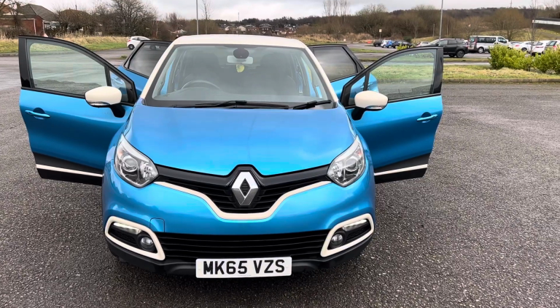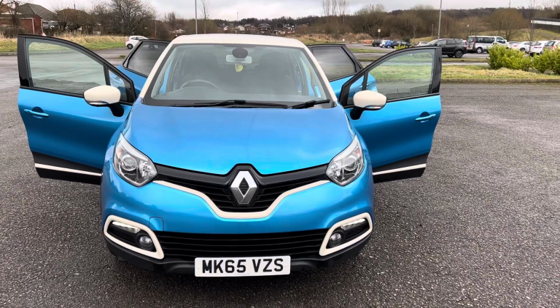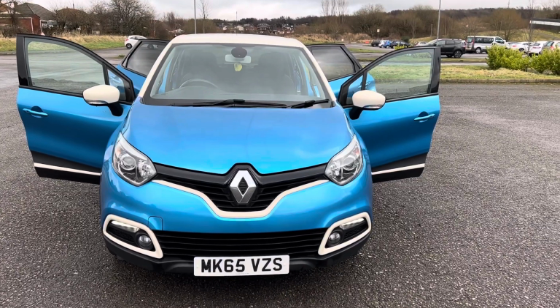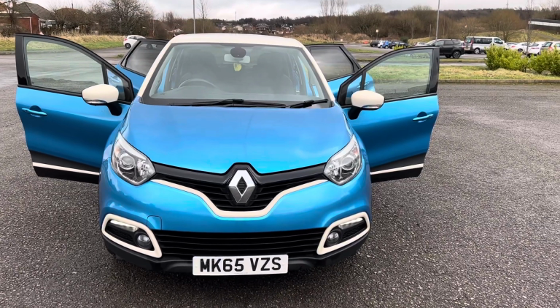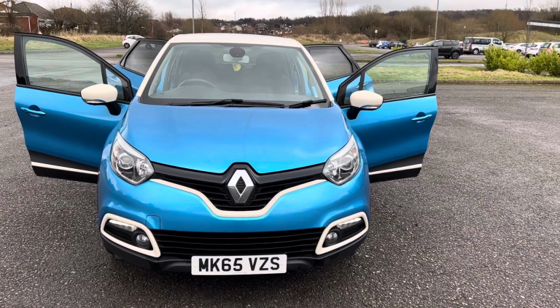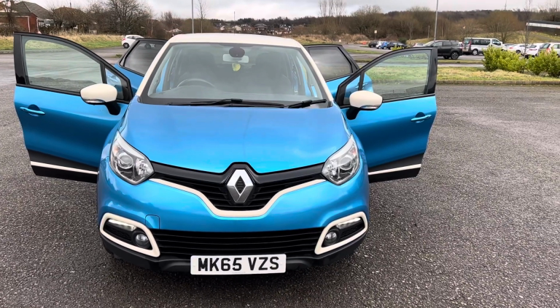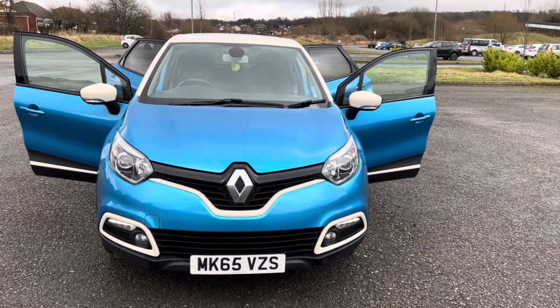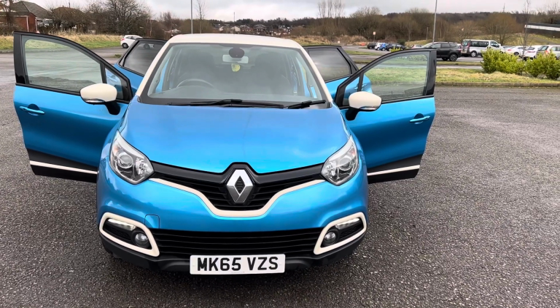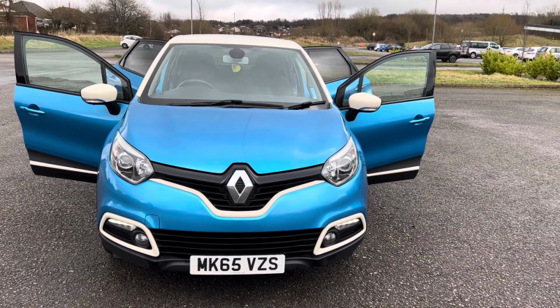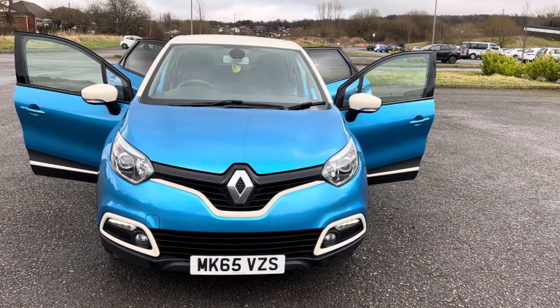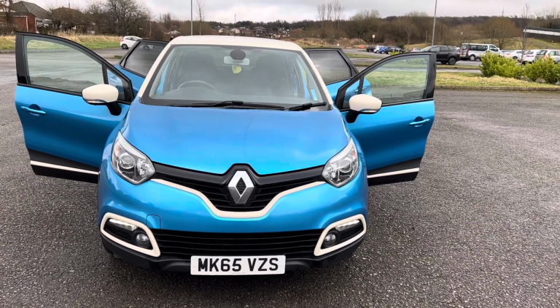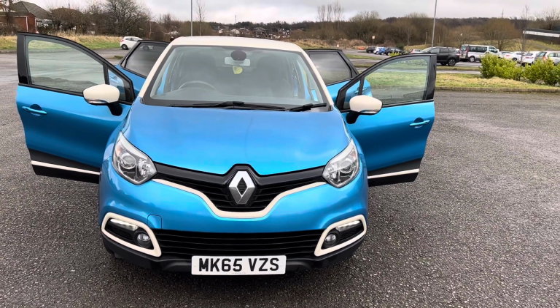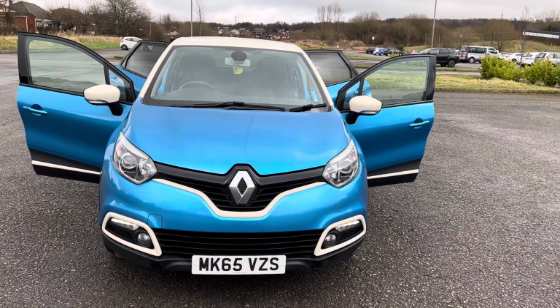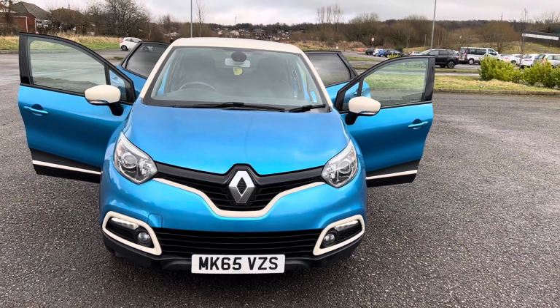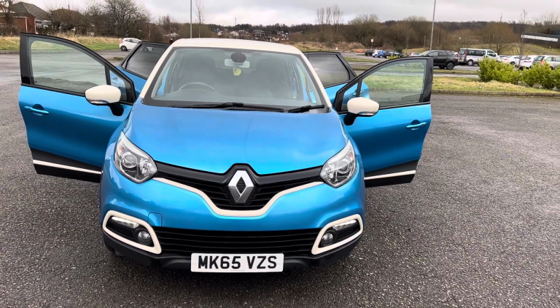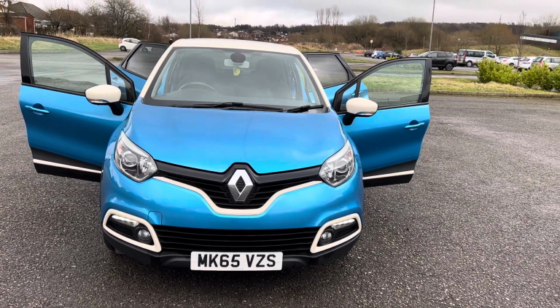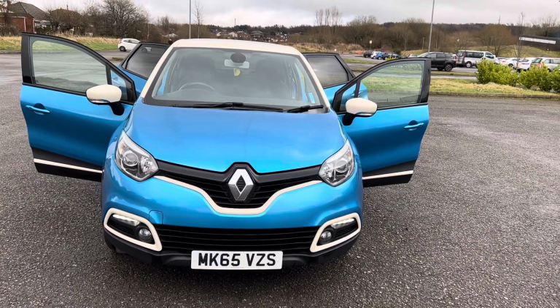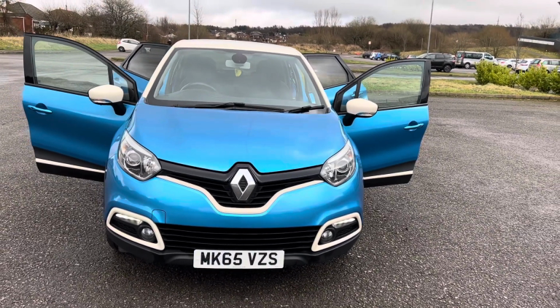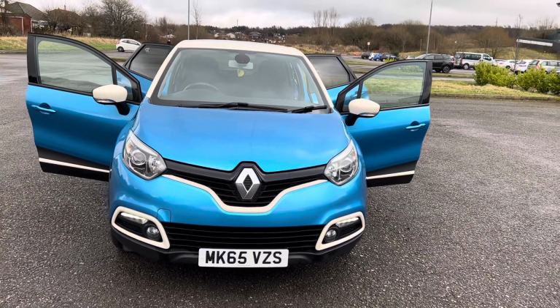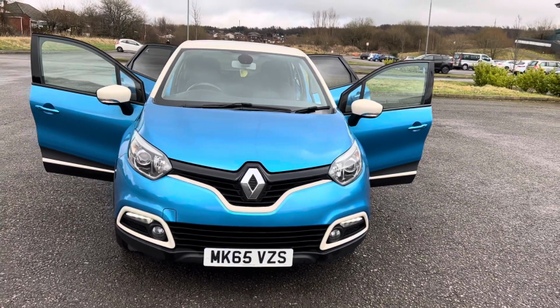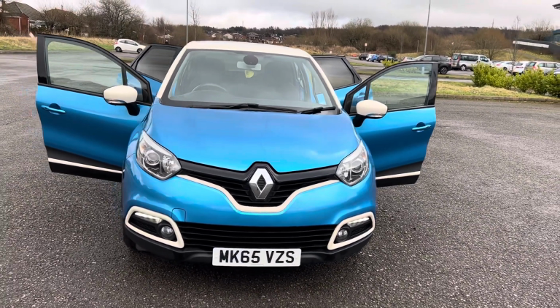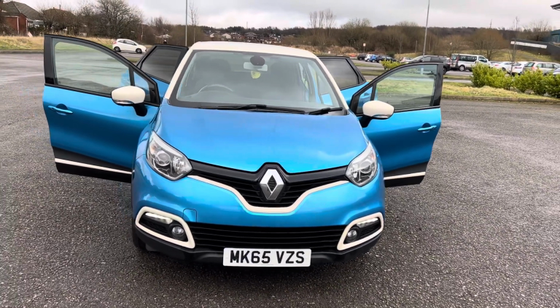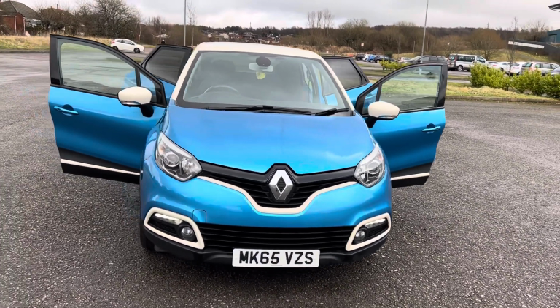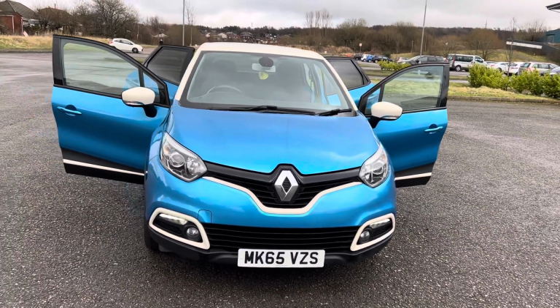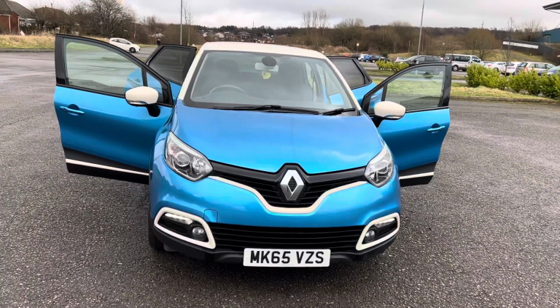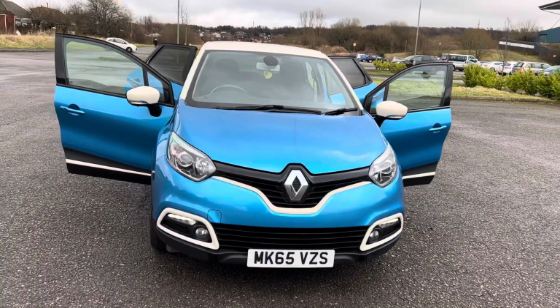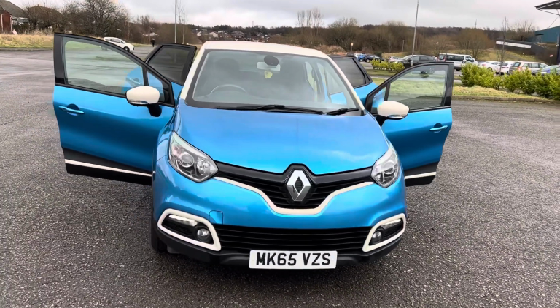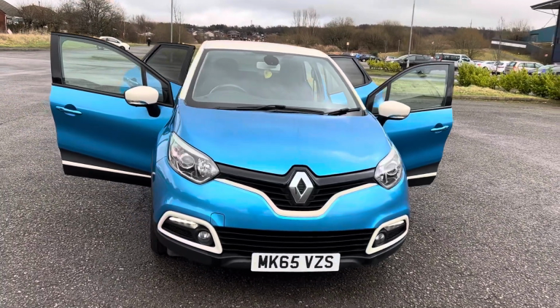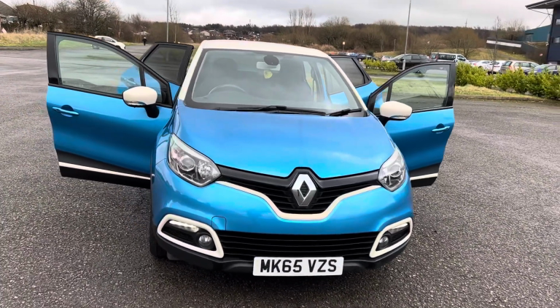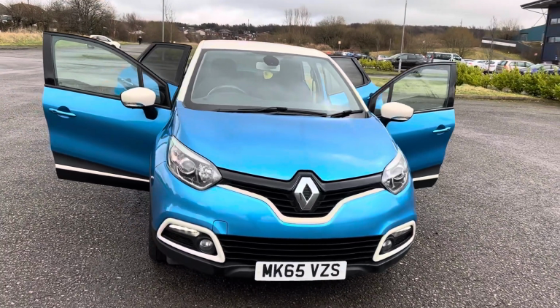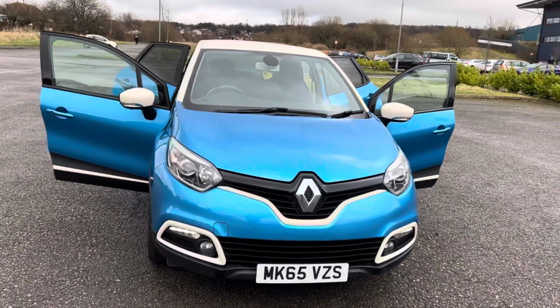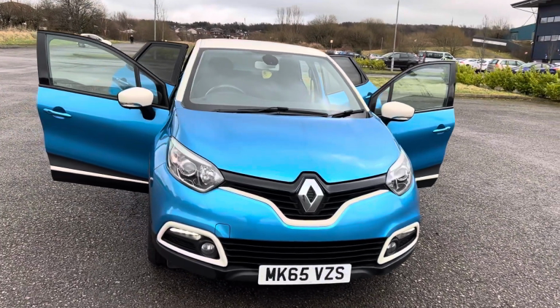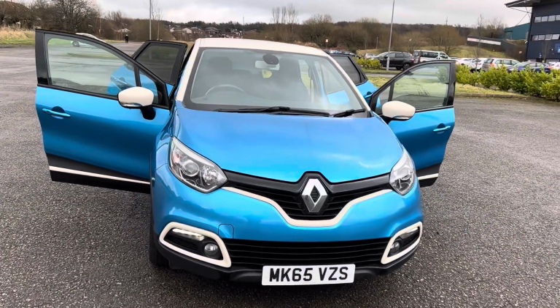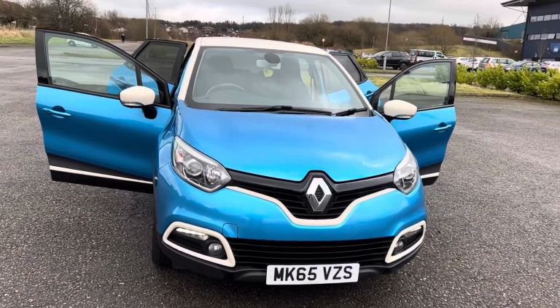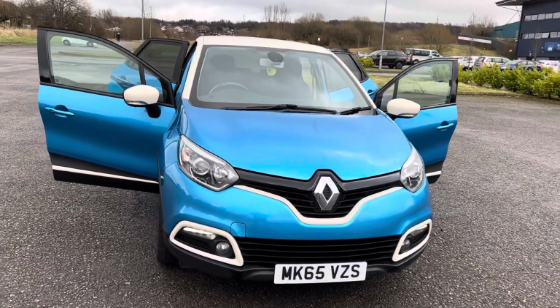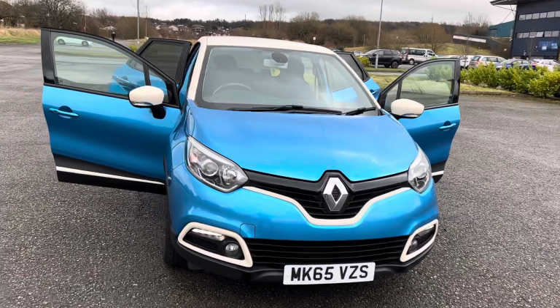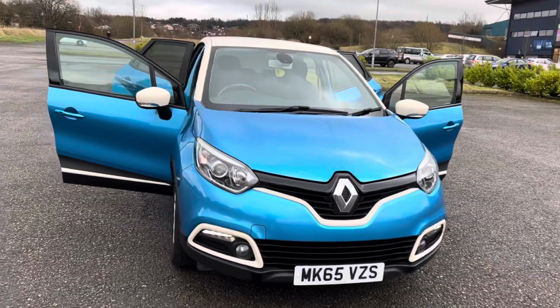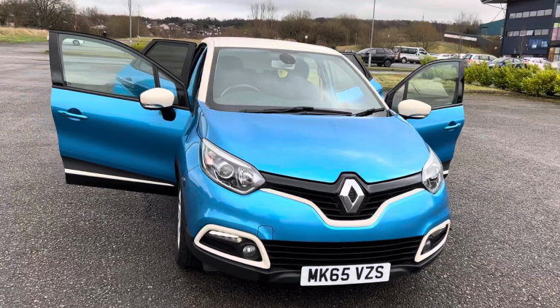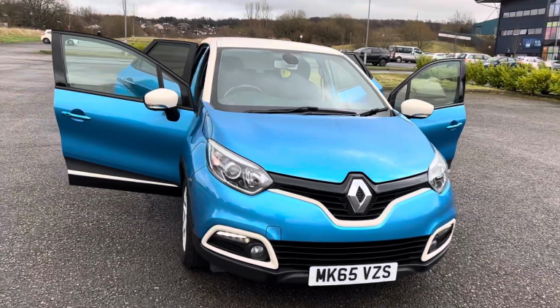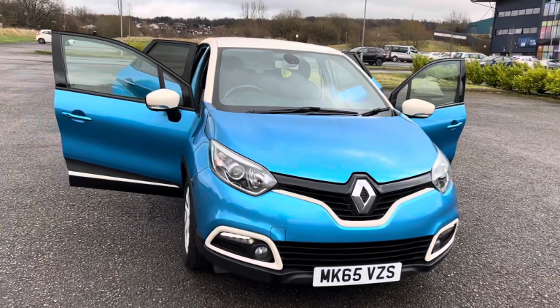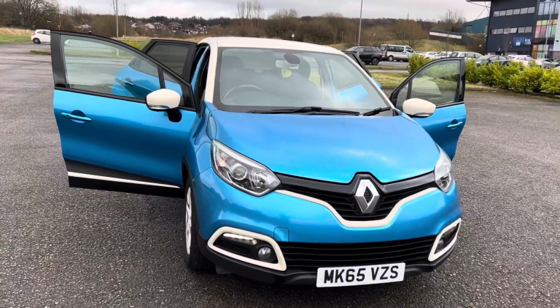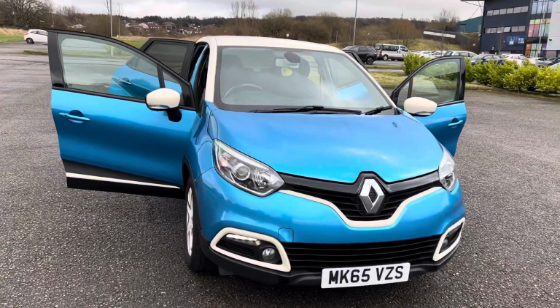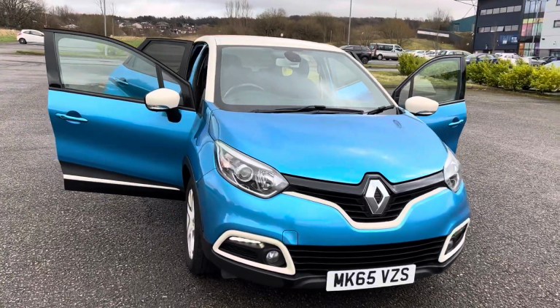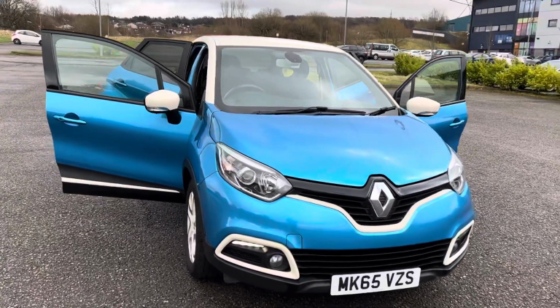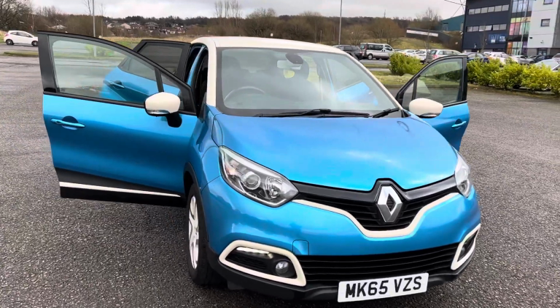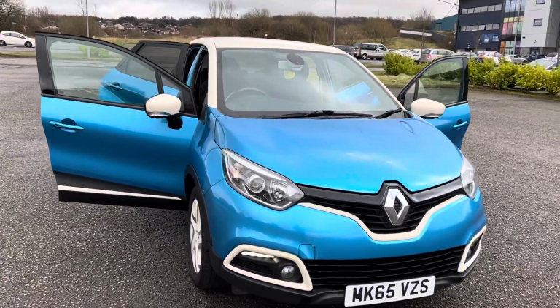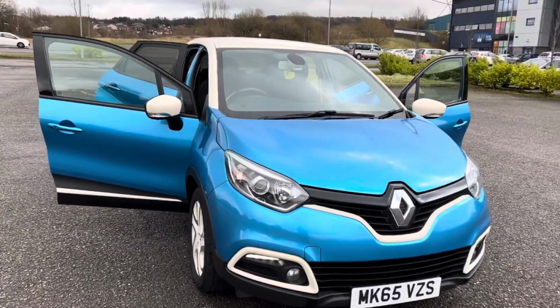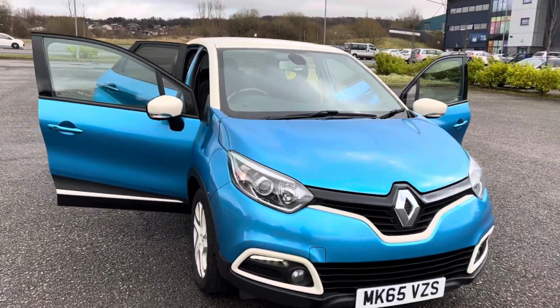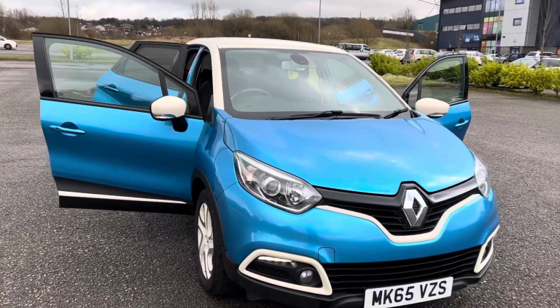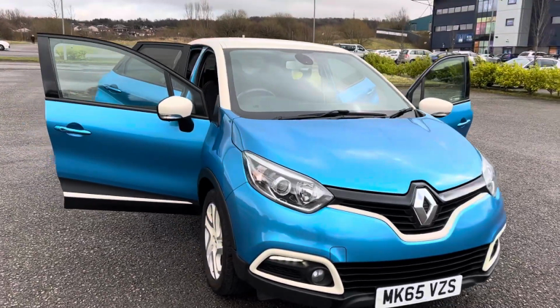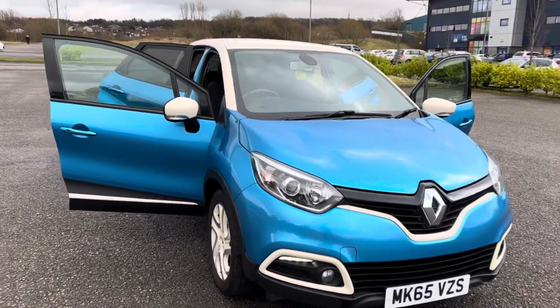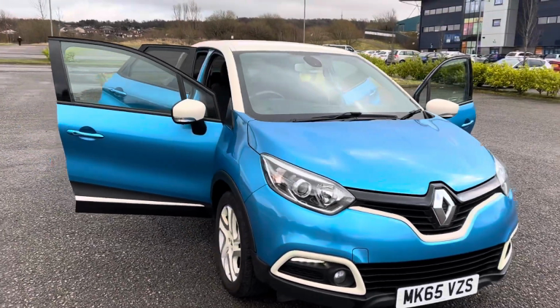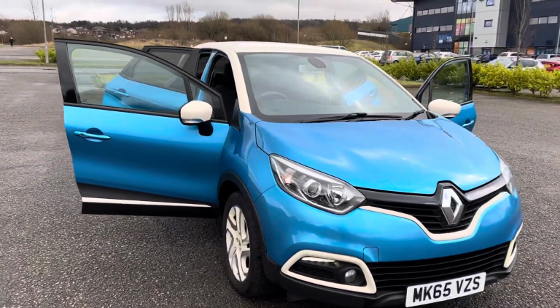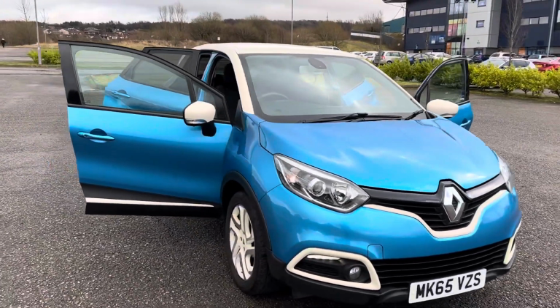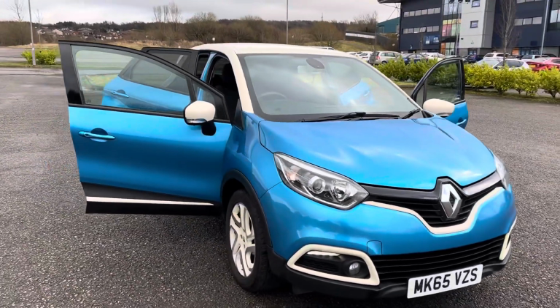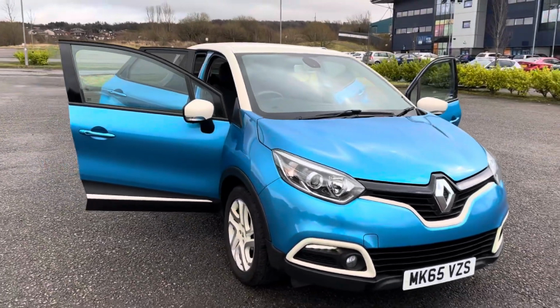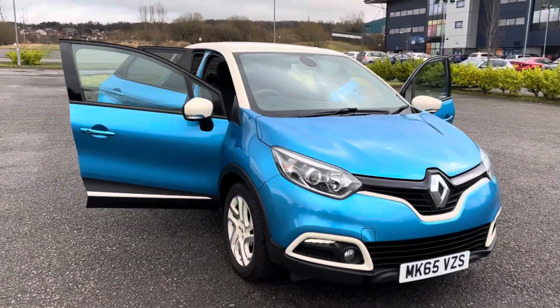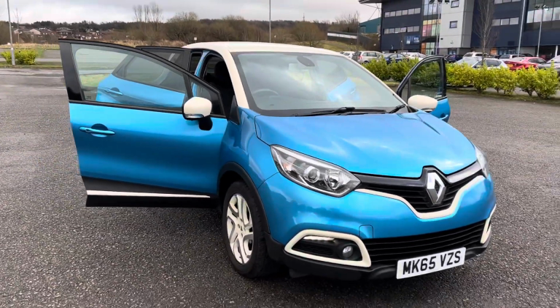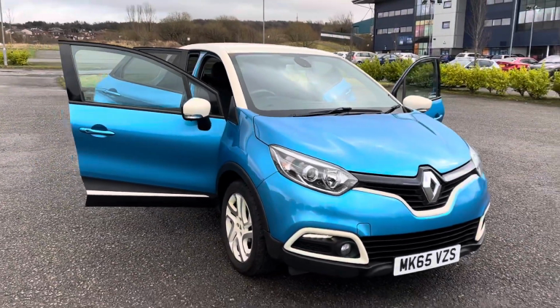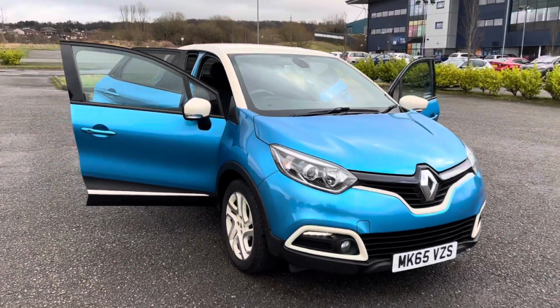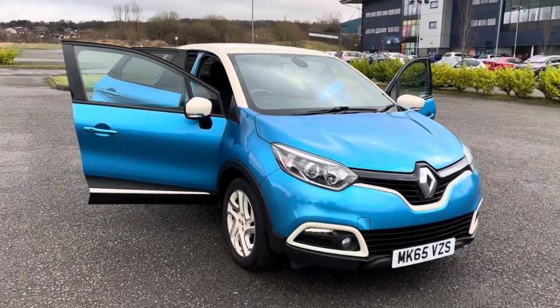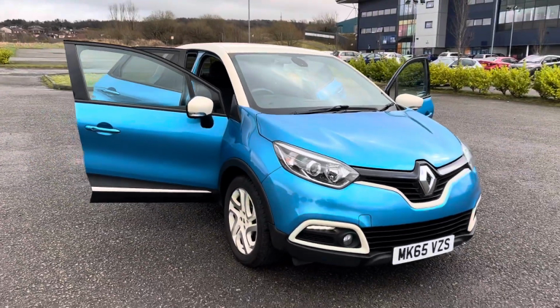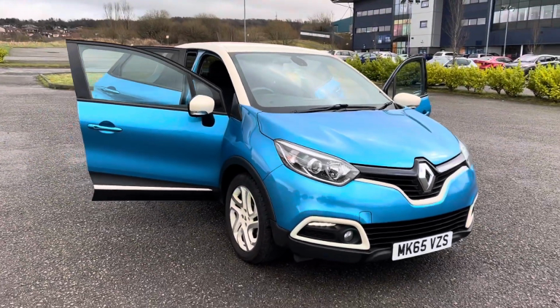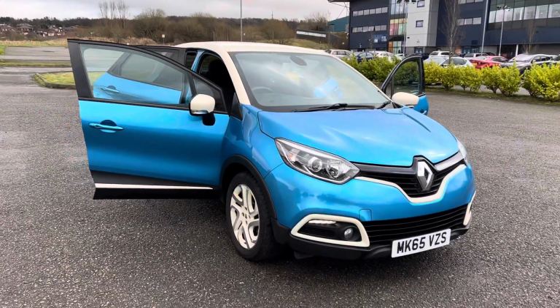Welcome to Voitre Centre, High Barn Street, Royton, Oldham, OL2 6DW, and the phone number is 0161 633 3311.